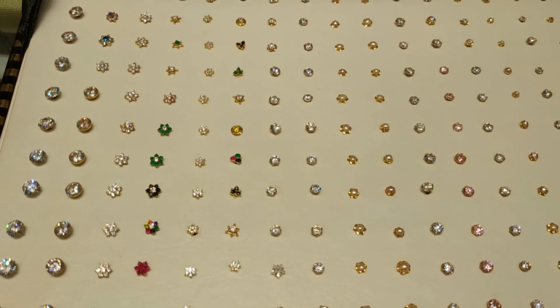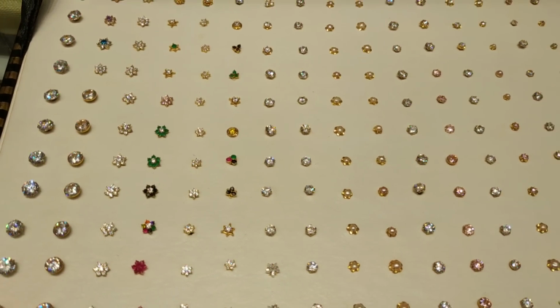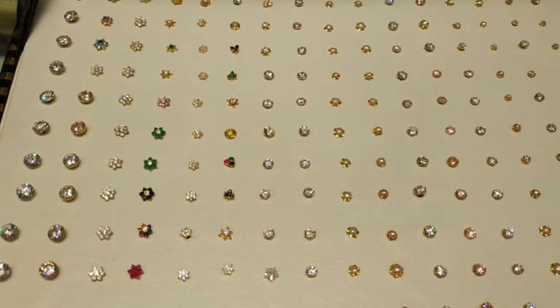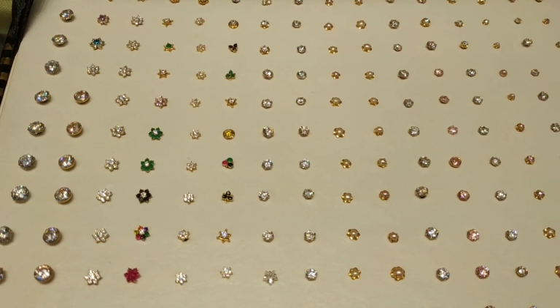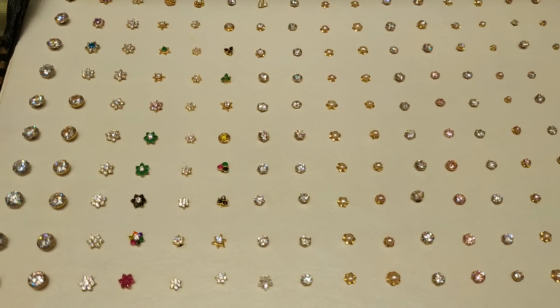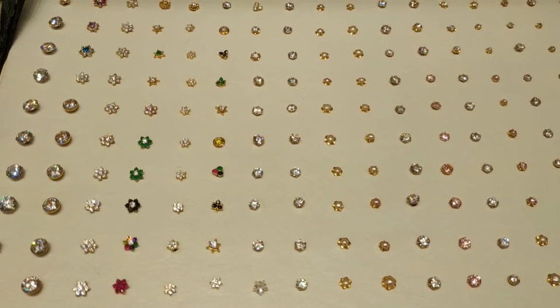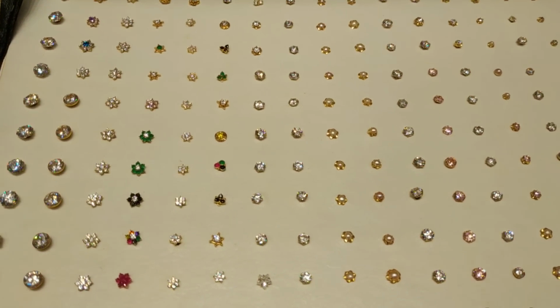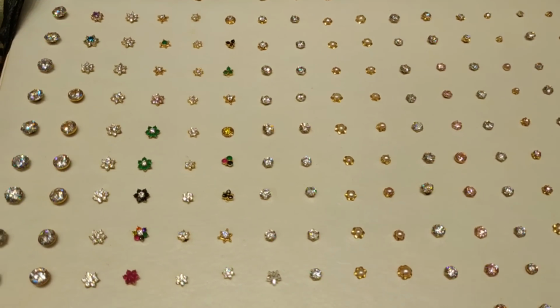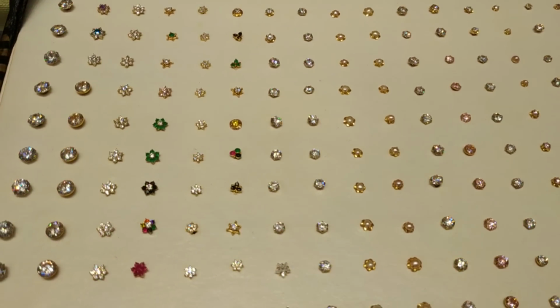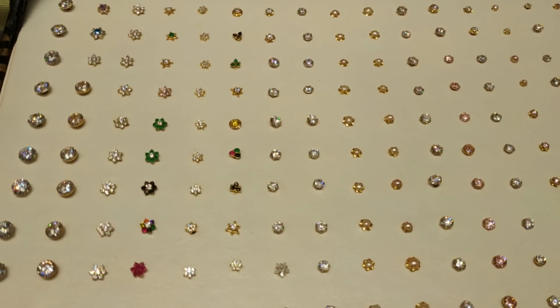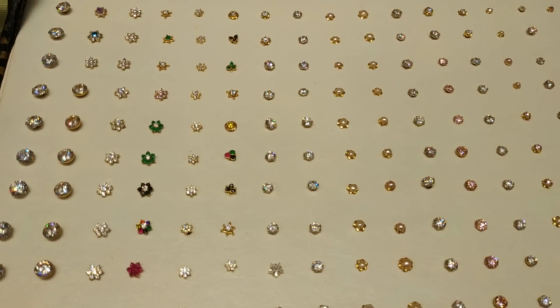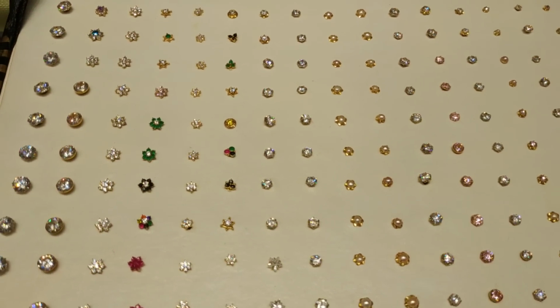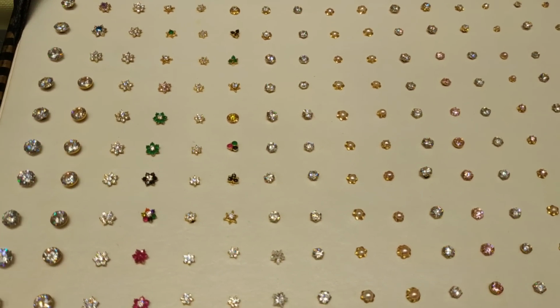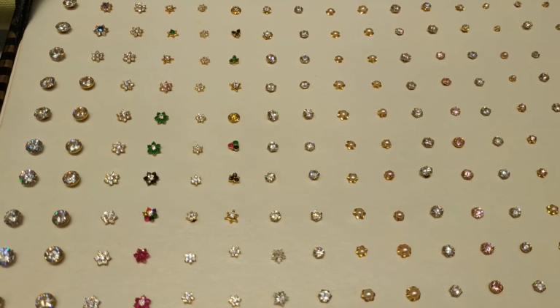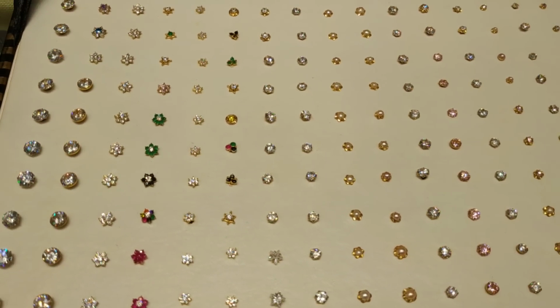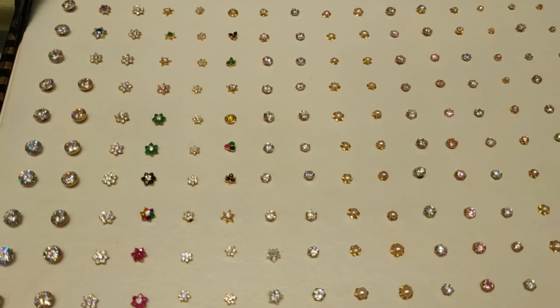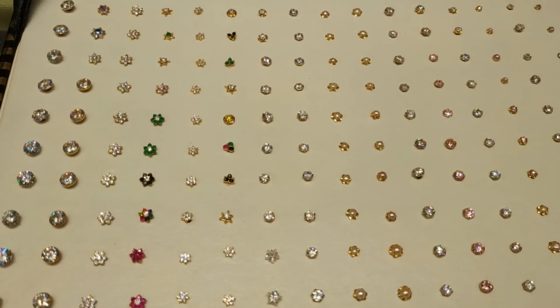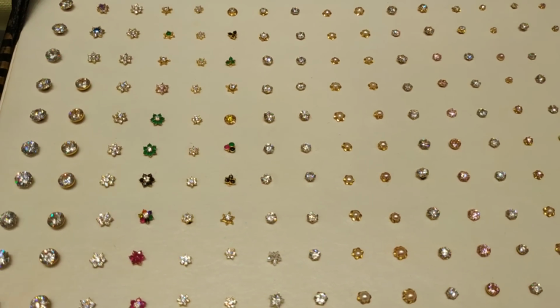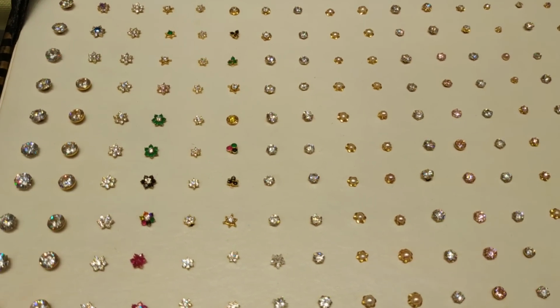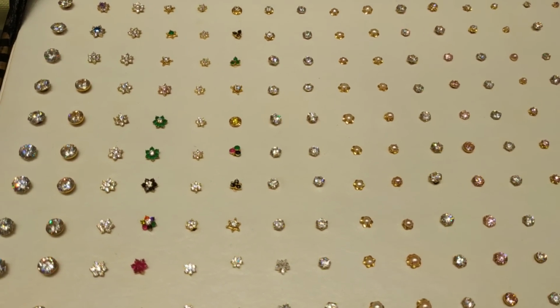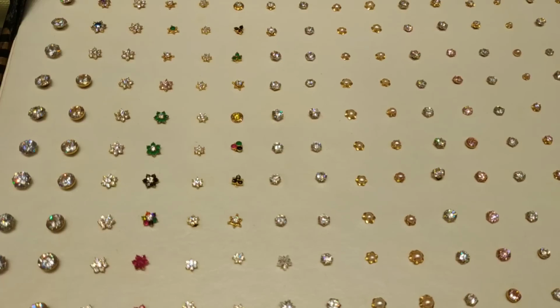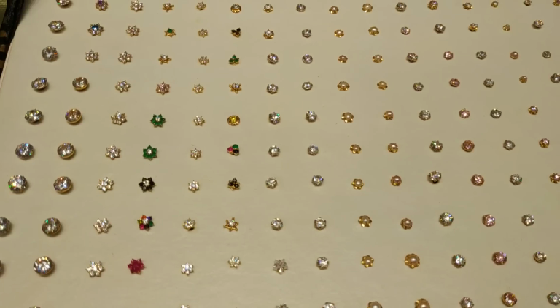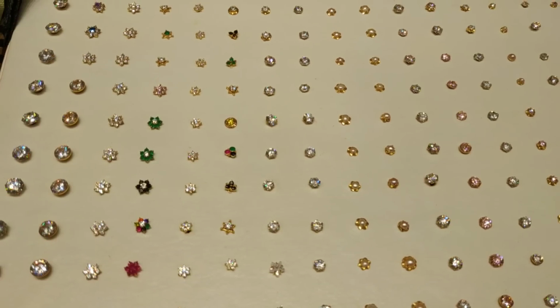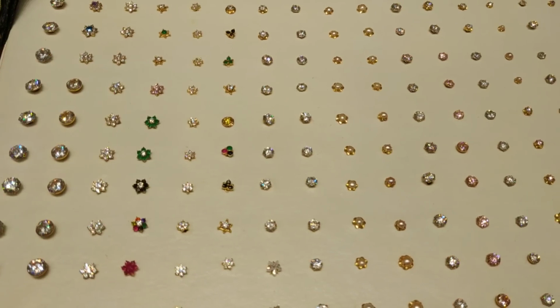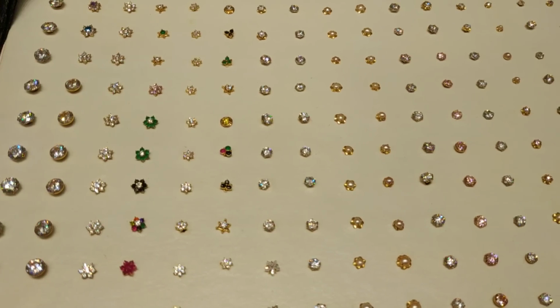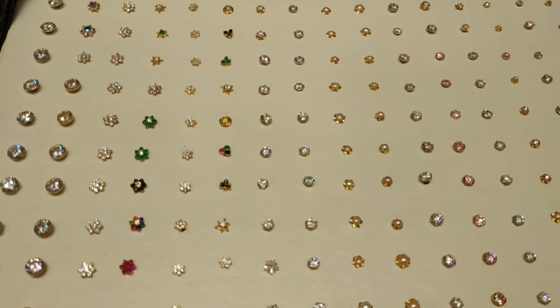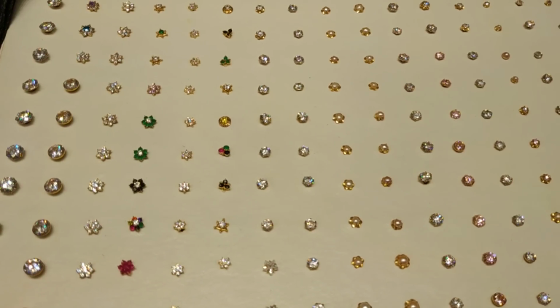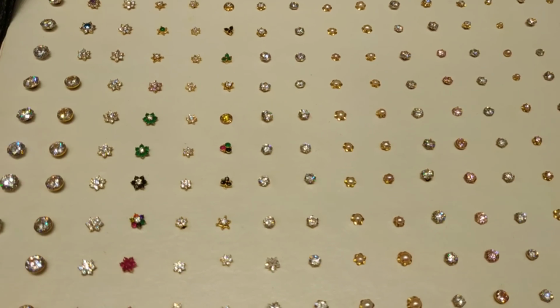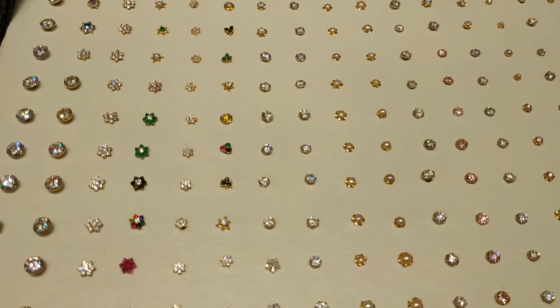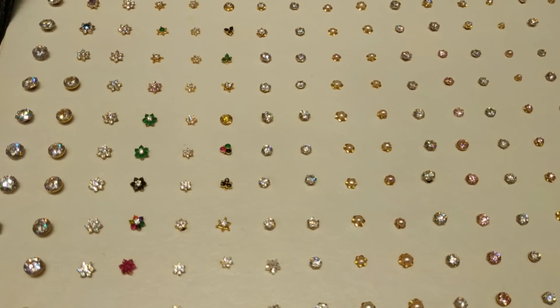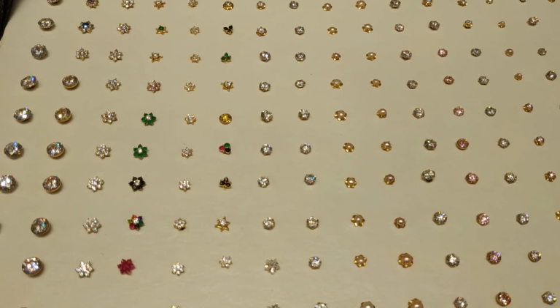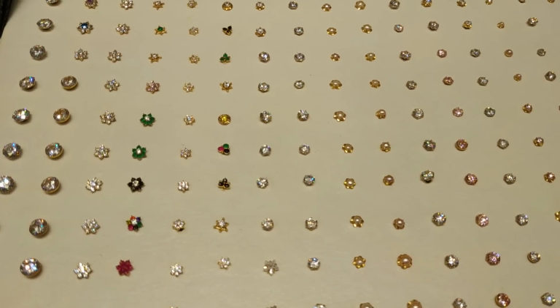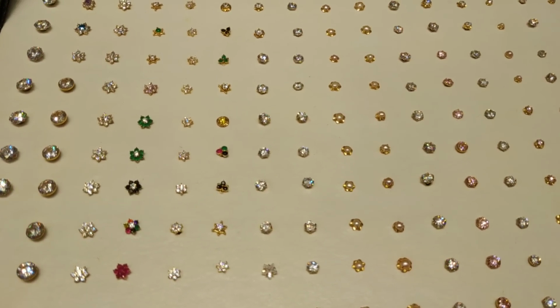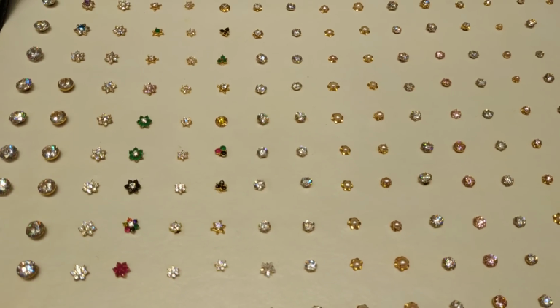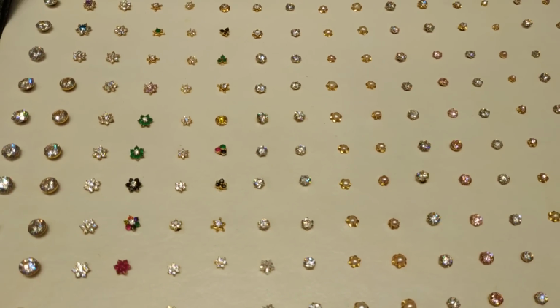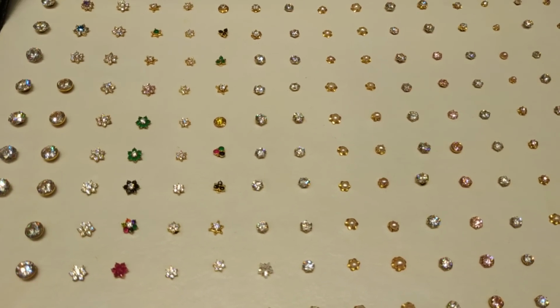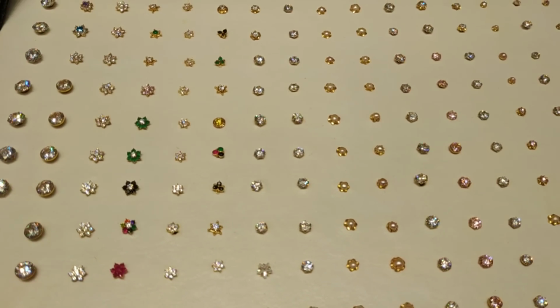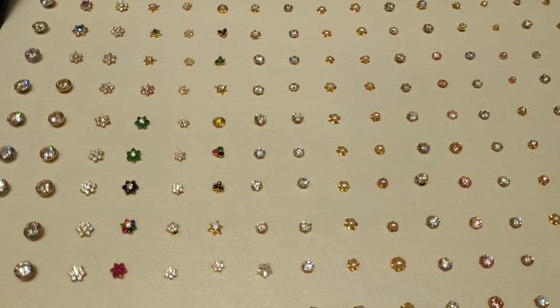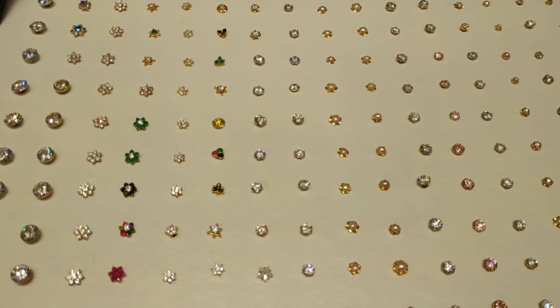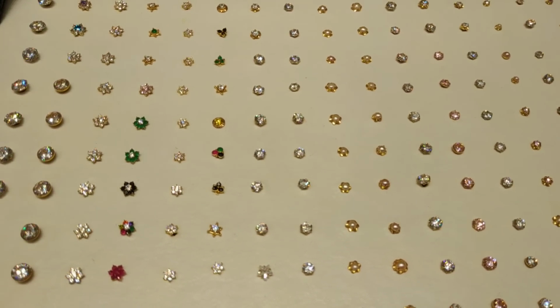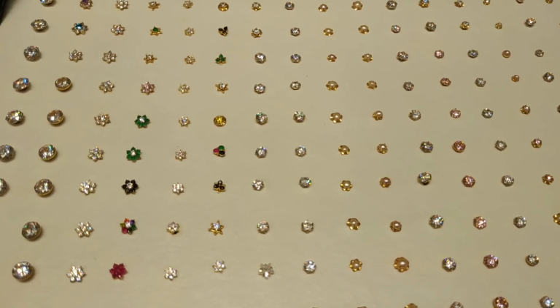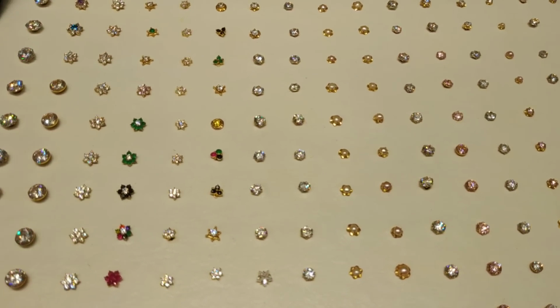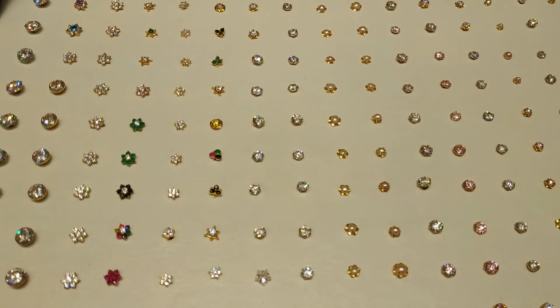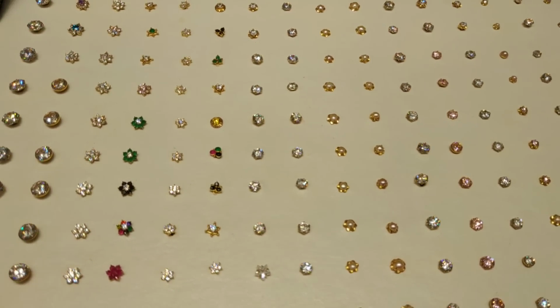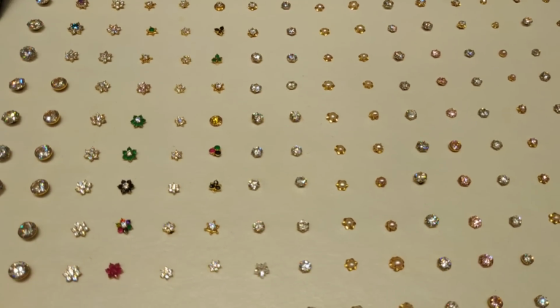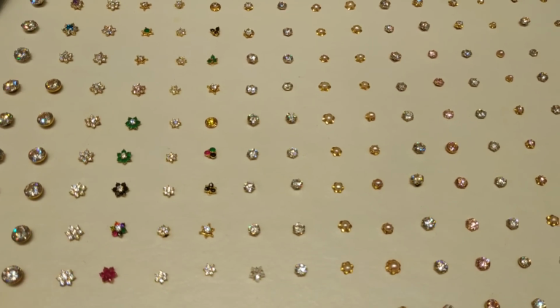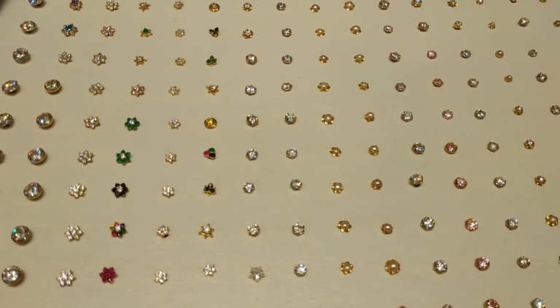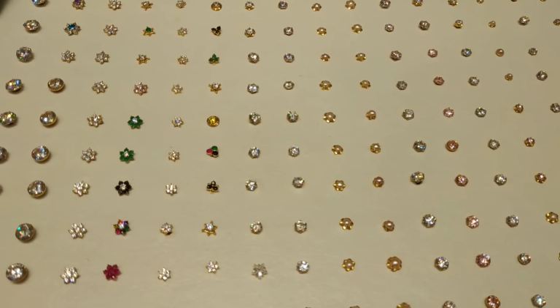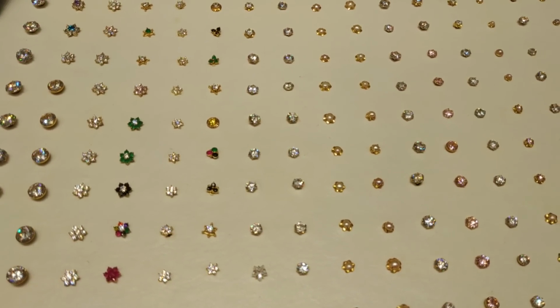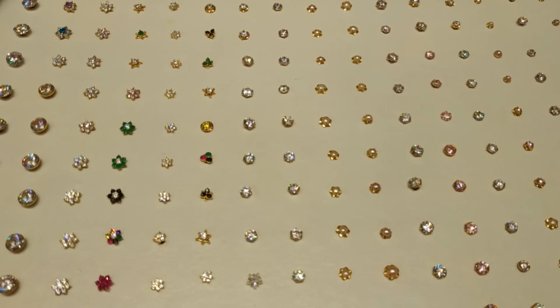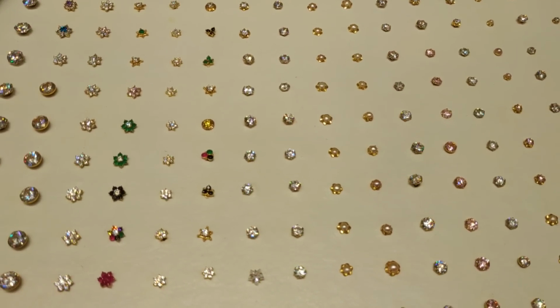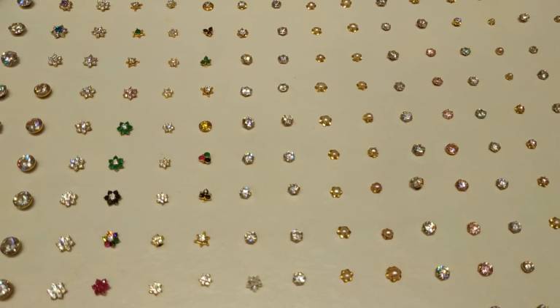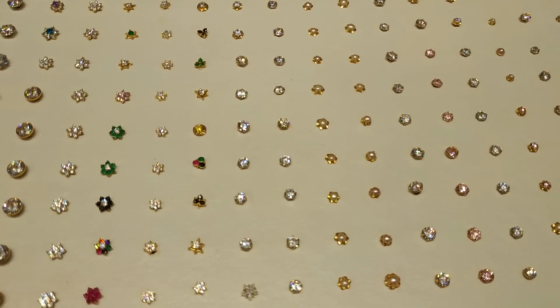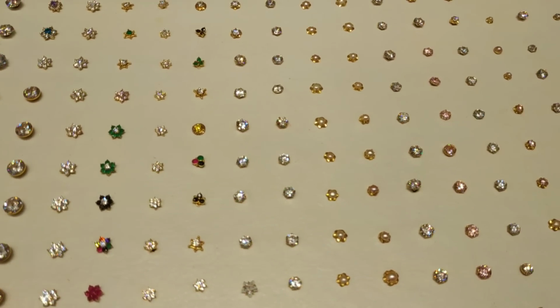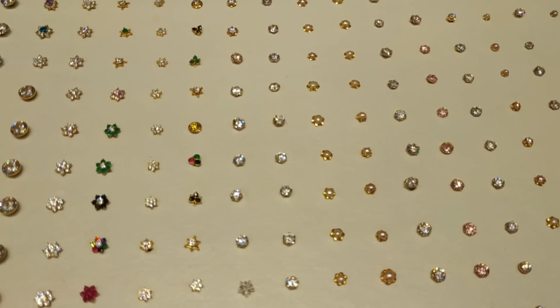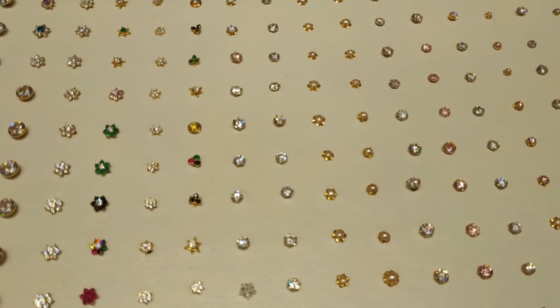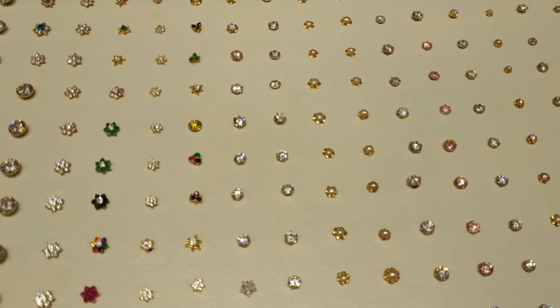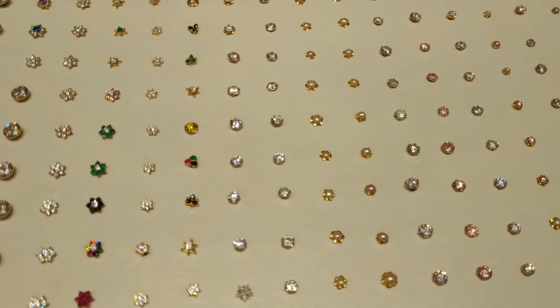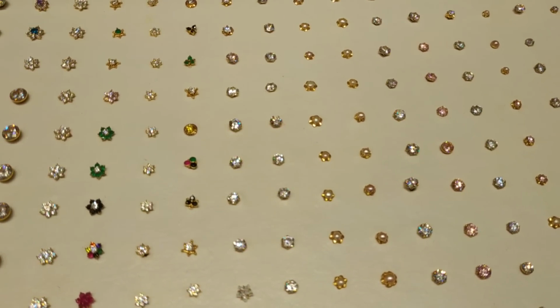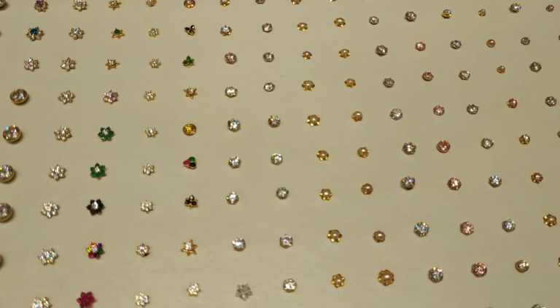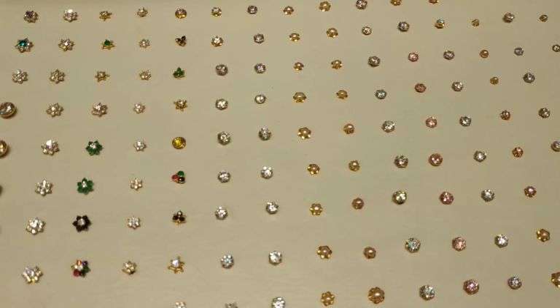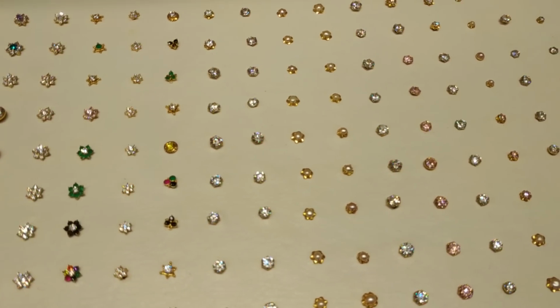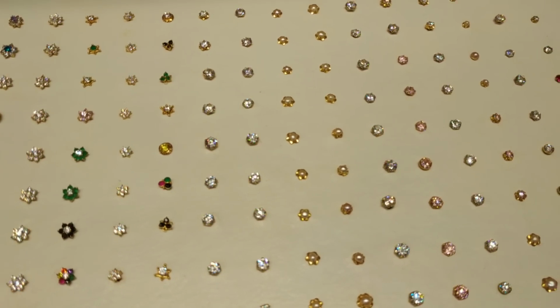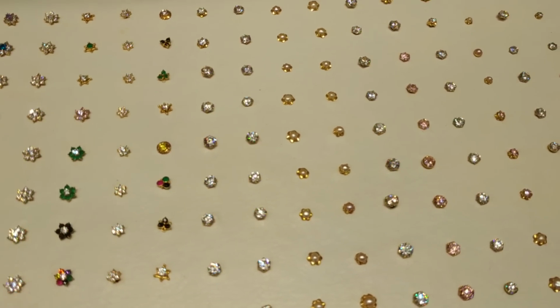First I will look at our little stone or pearl collection, and next in this video I will only check the gold and diamond.